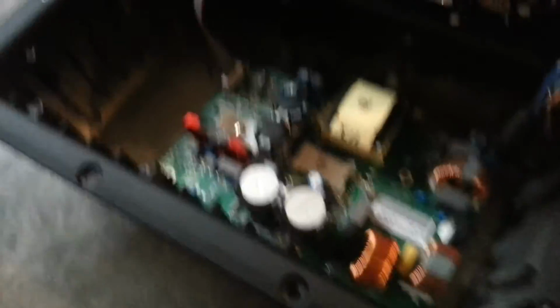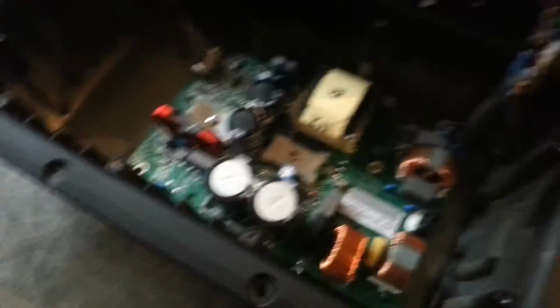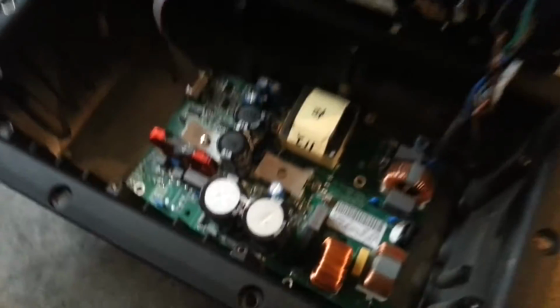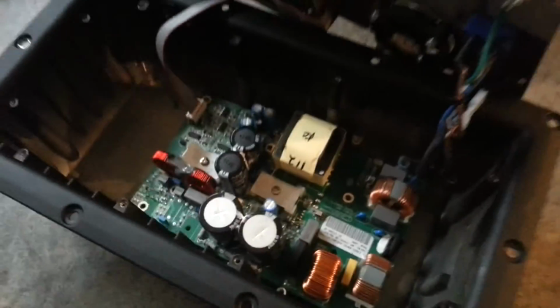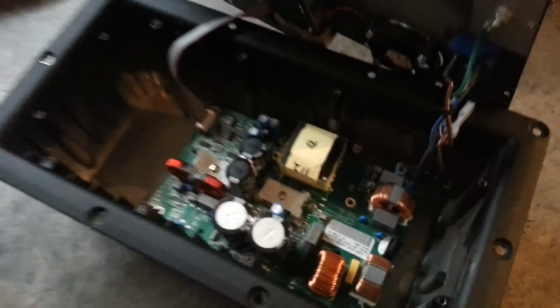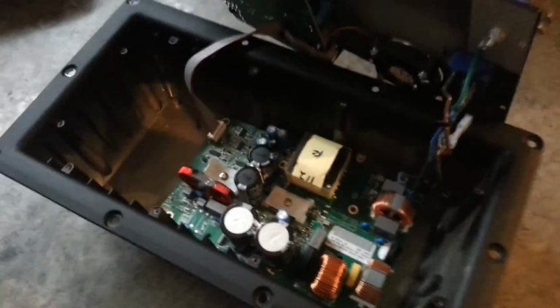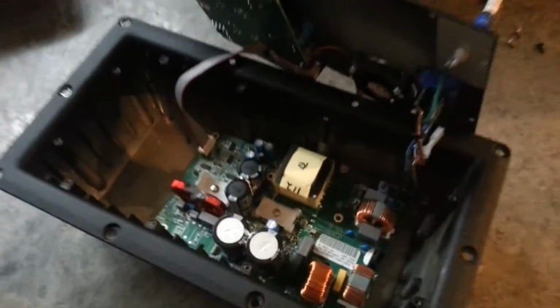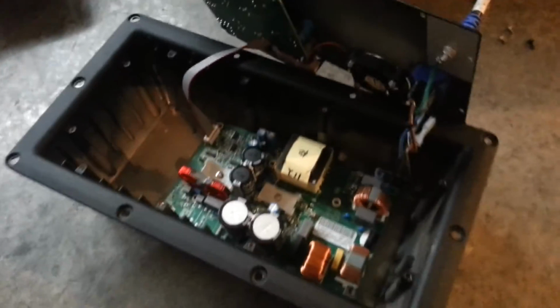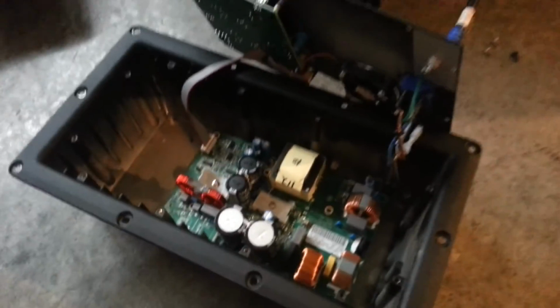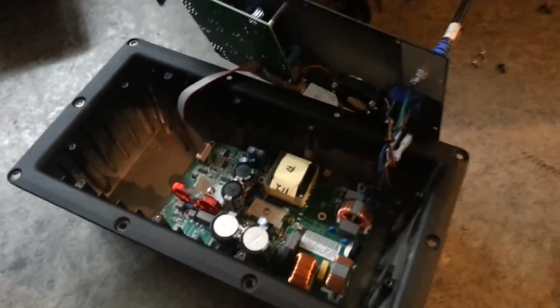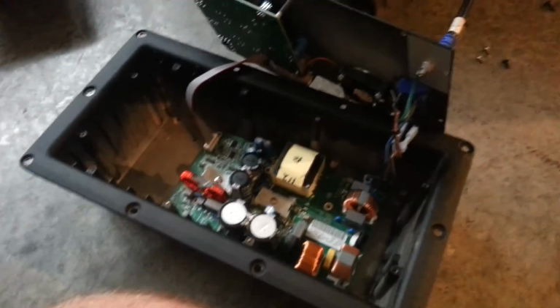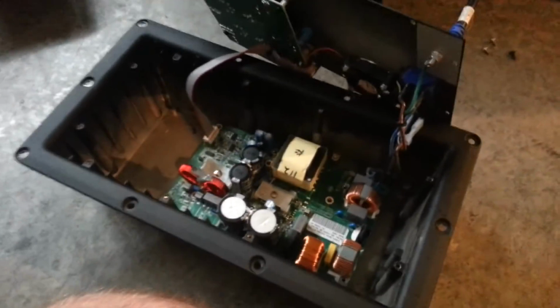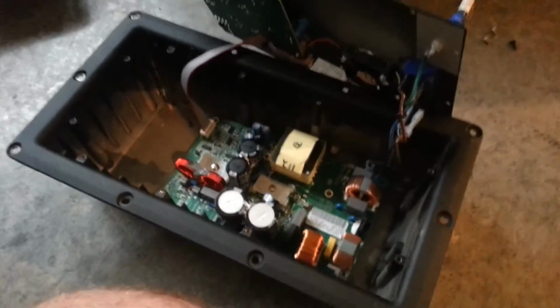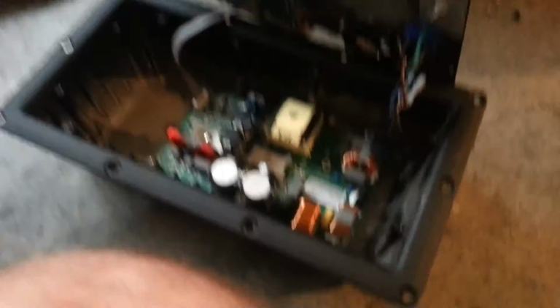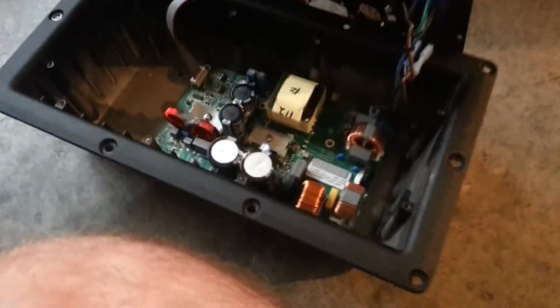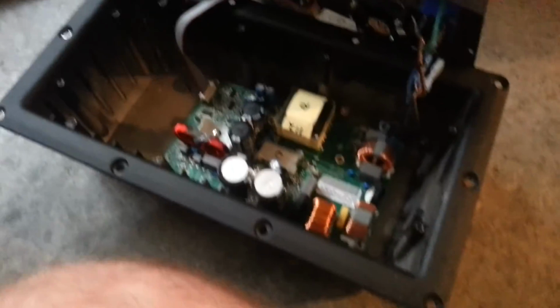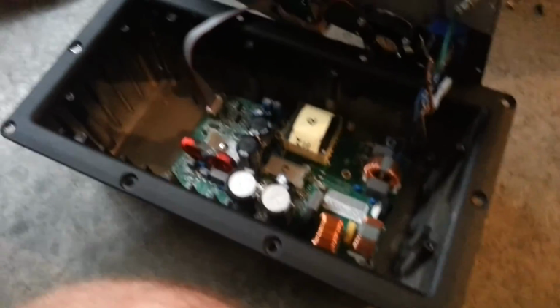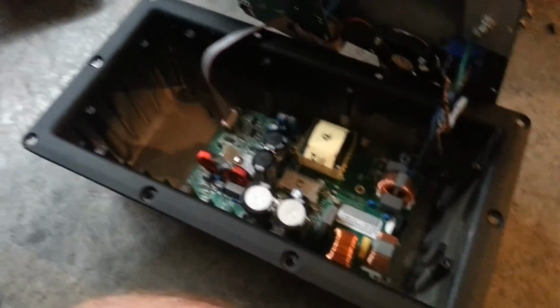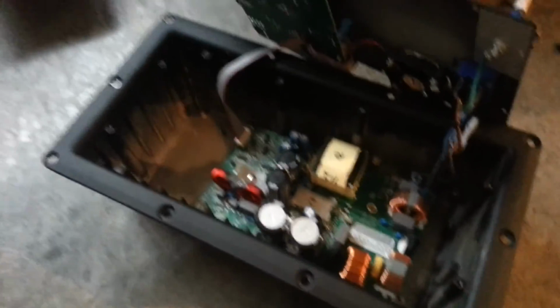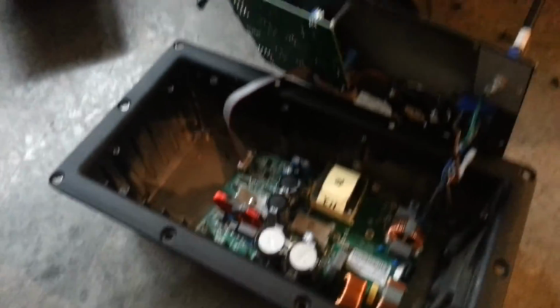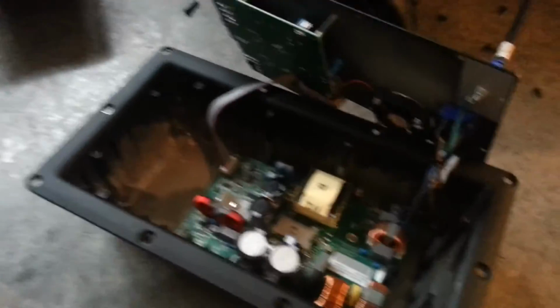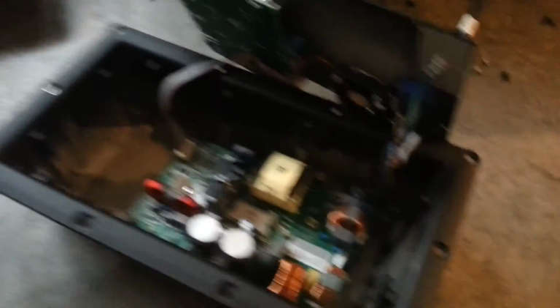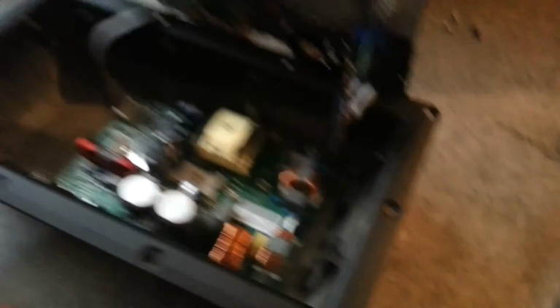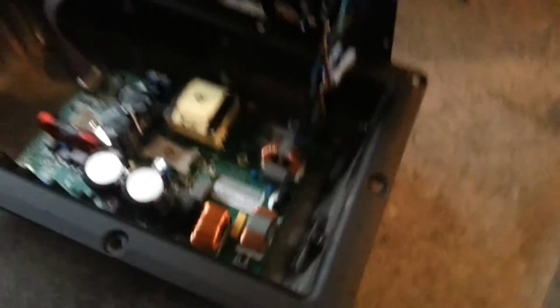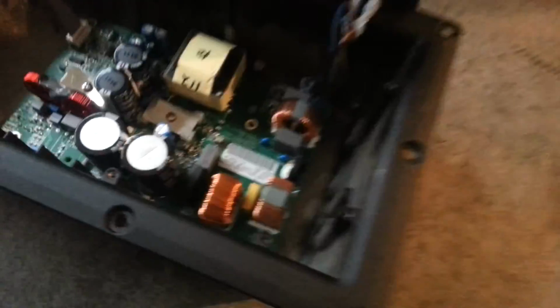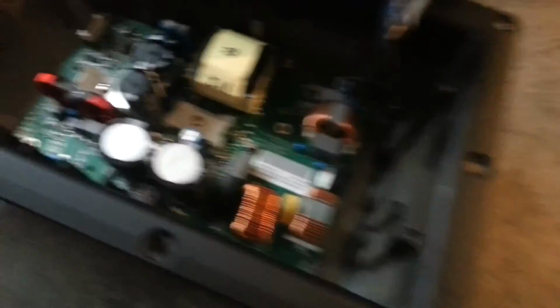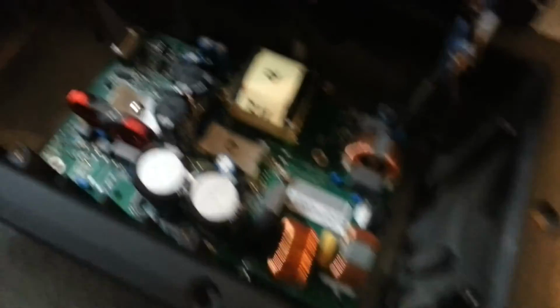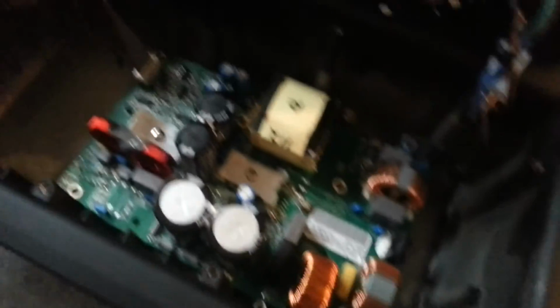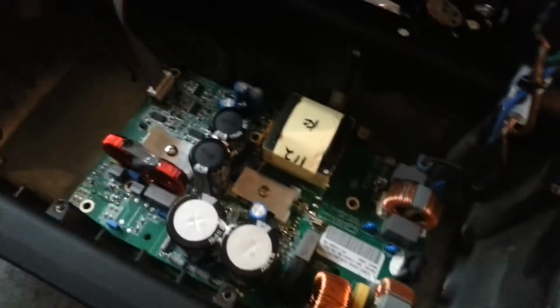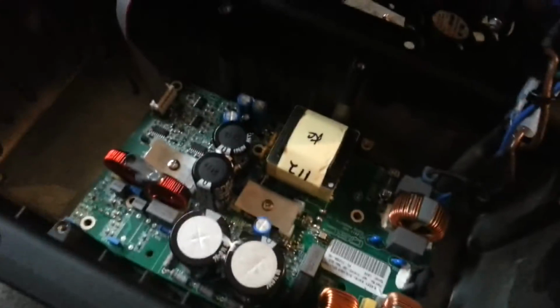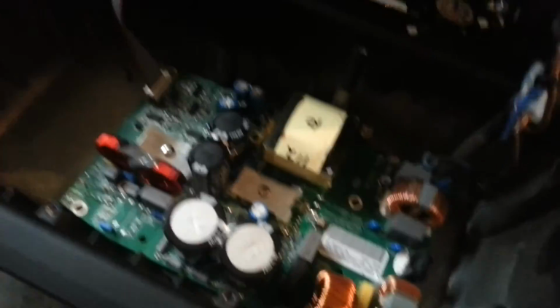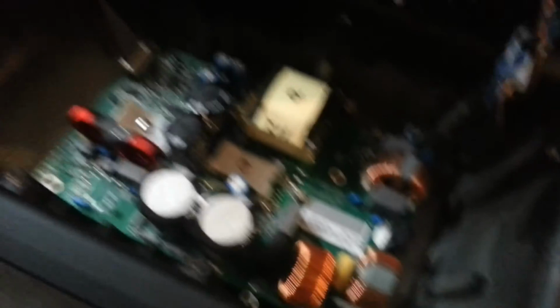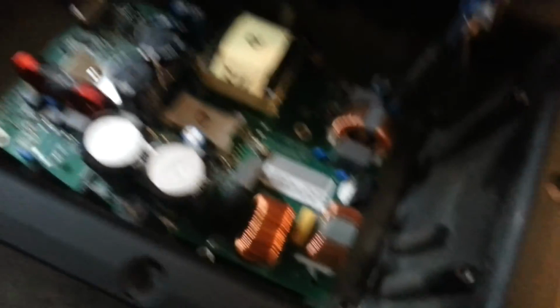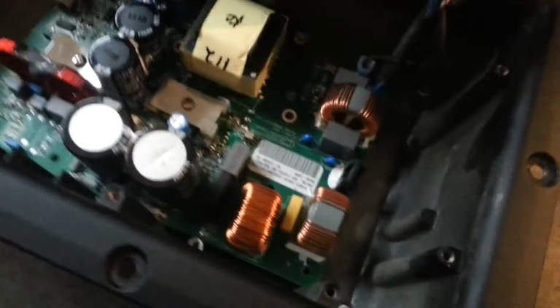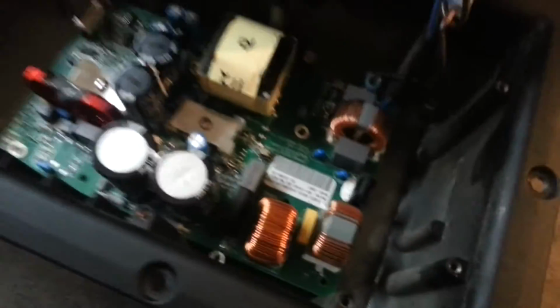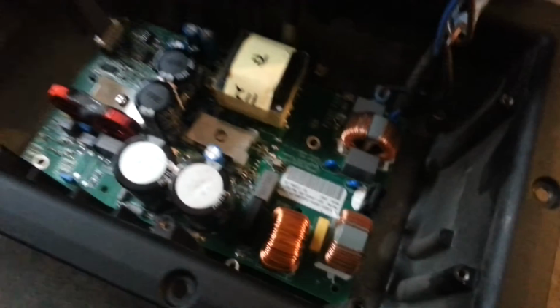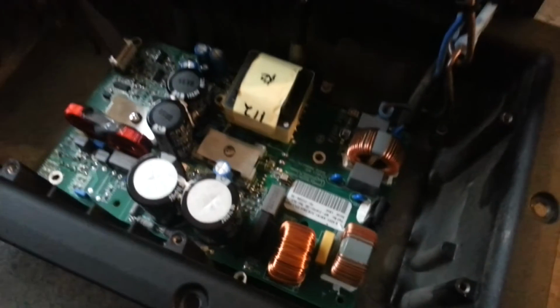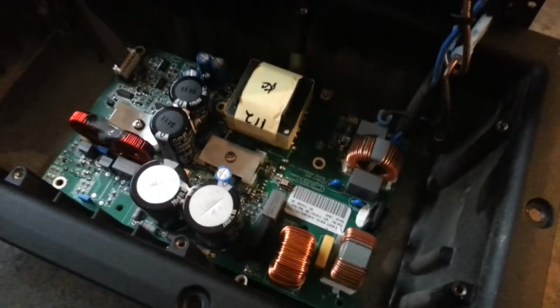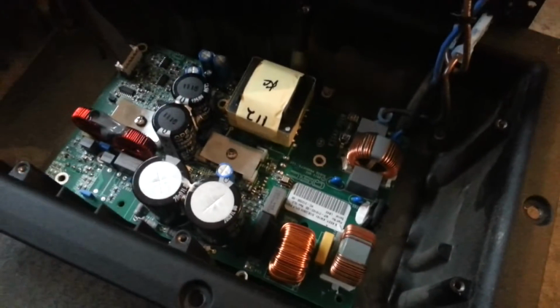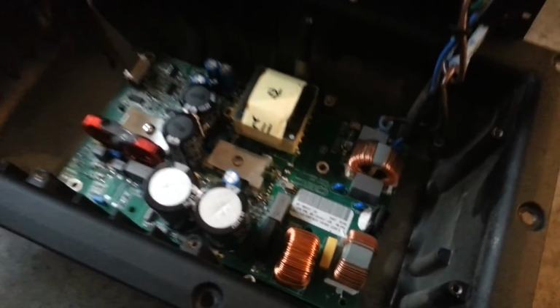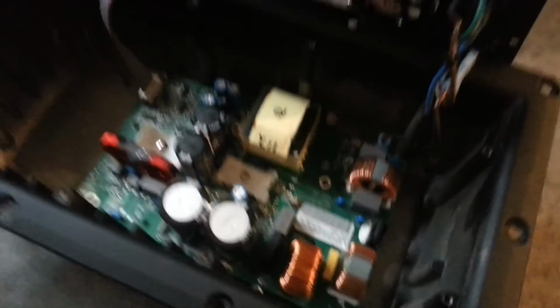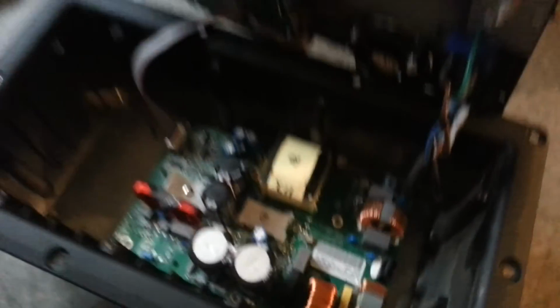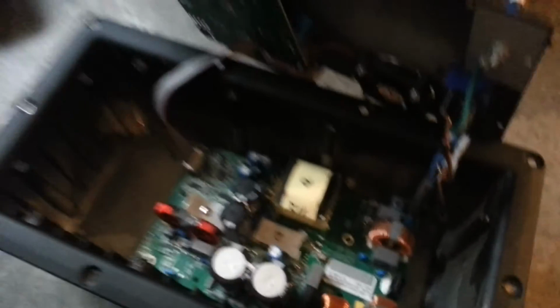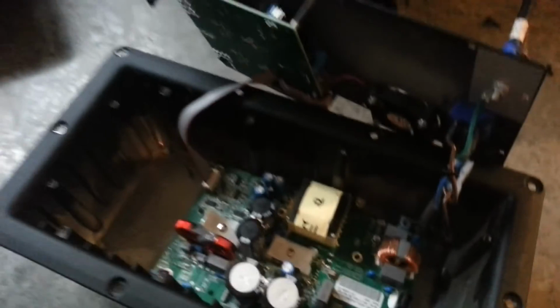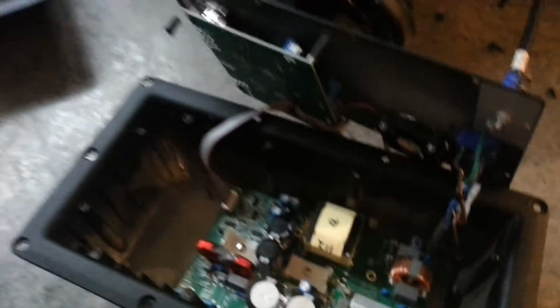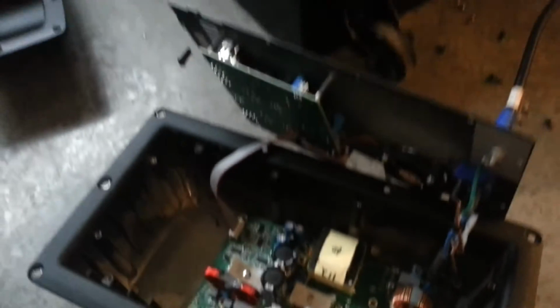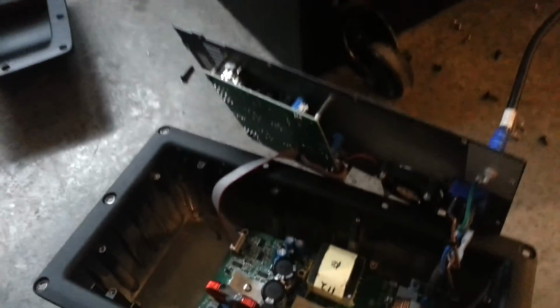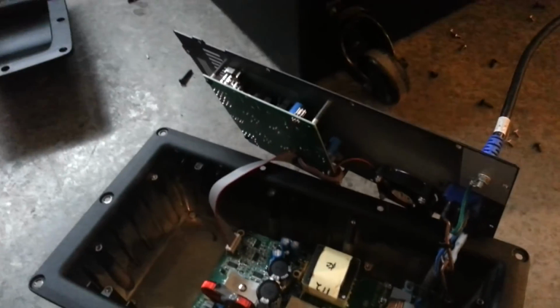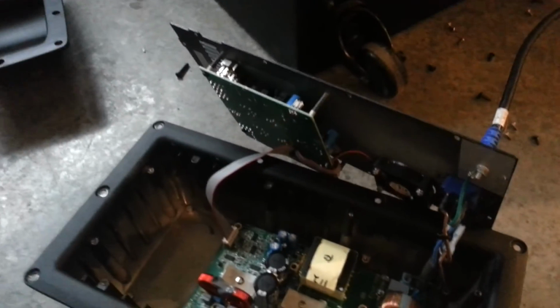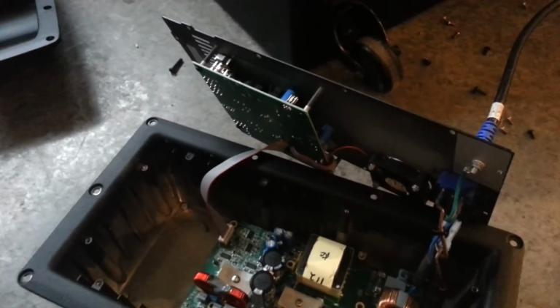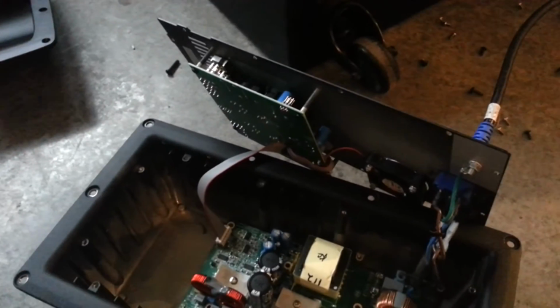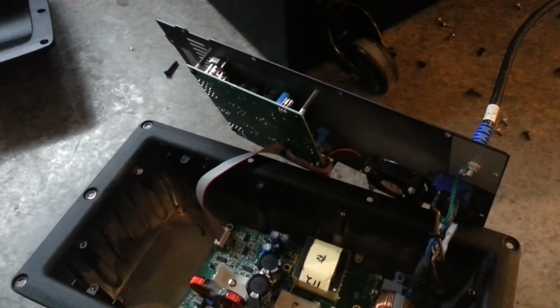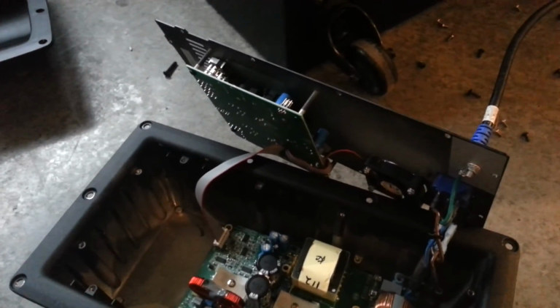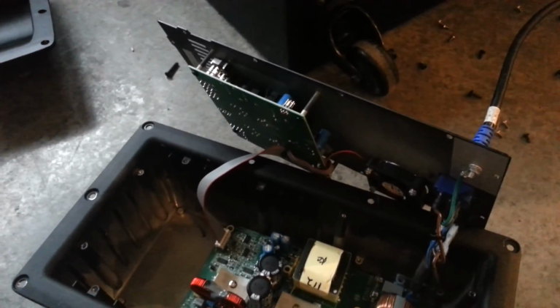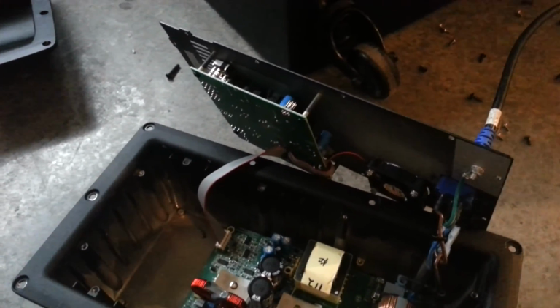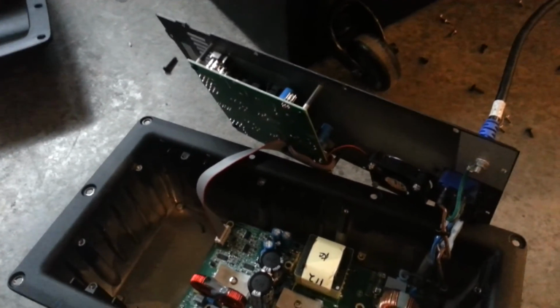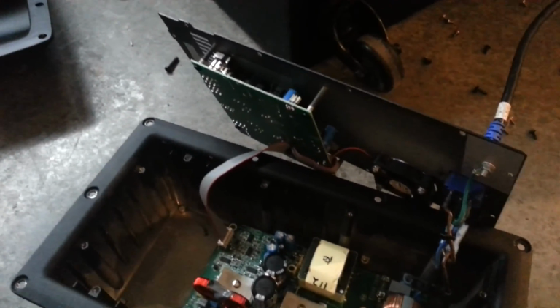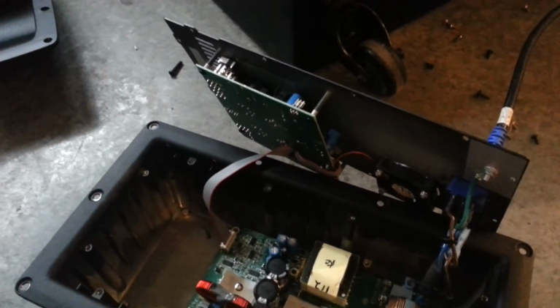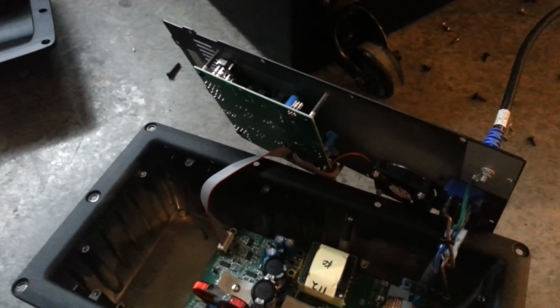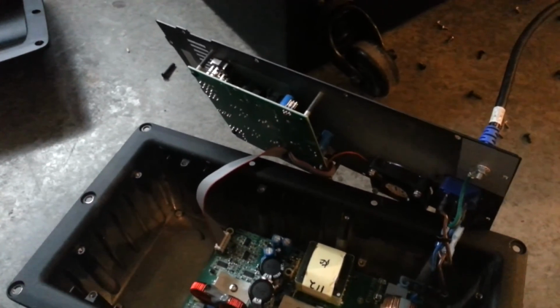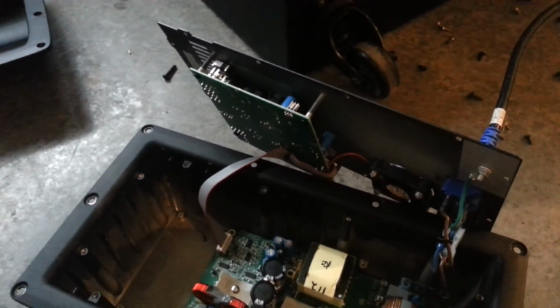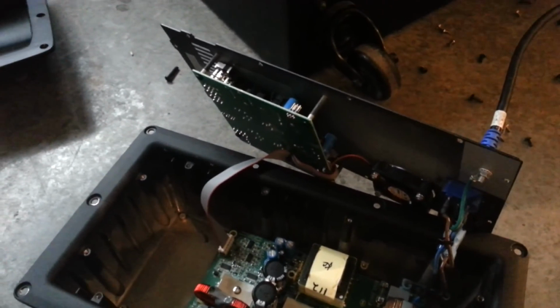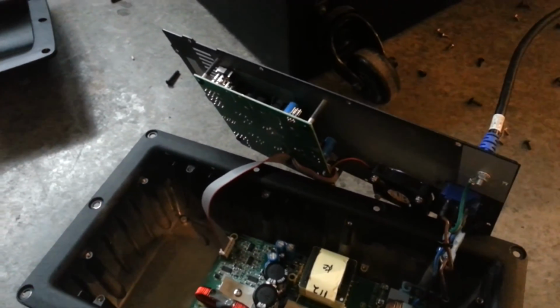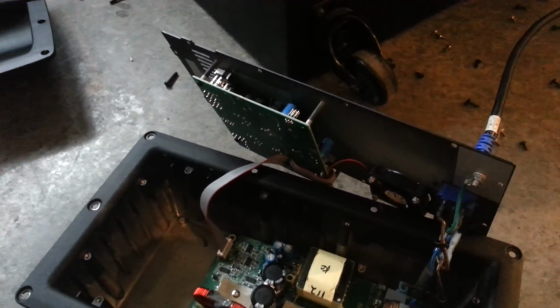So save yourself $480. Don't replace the whole thing — just open it up, see what's broken, and yeah.